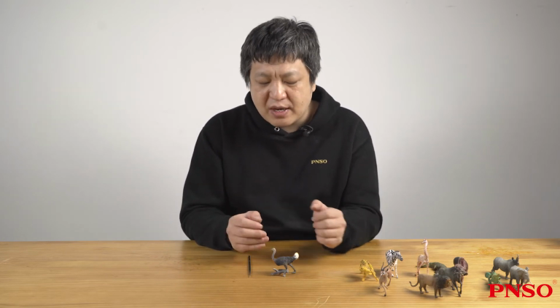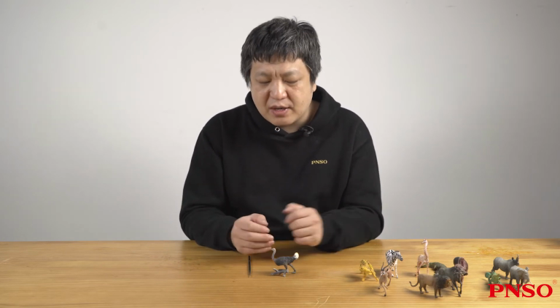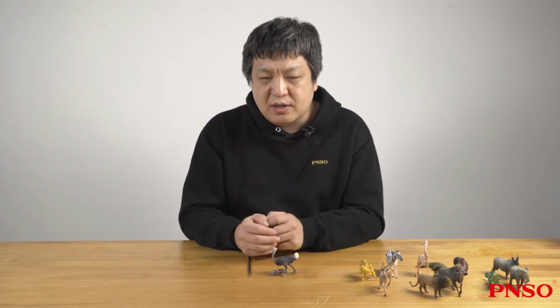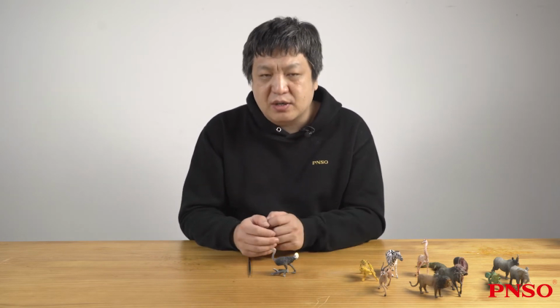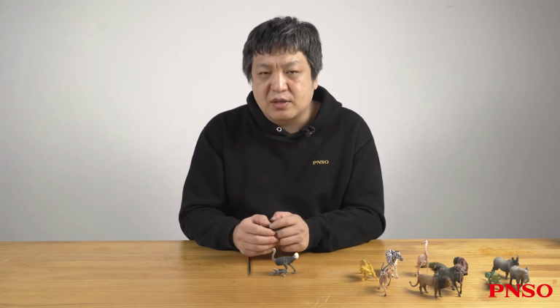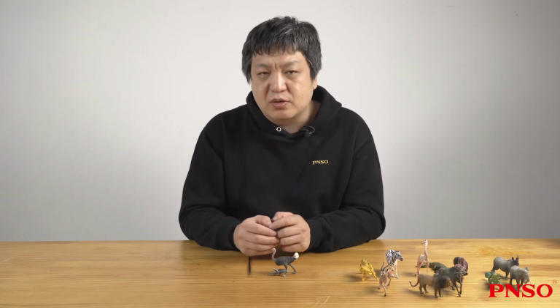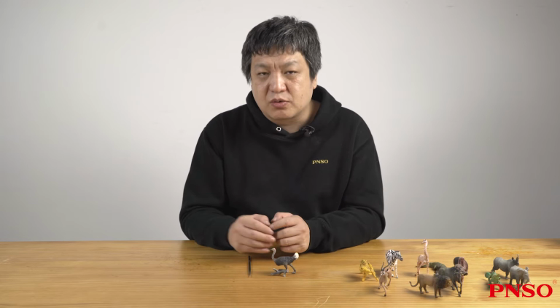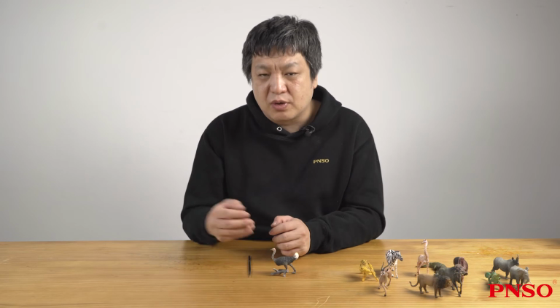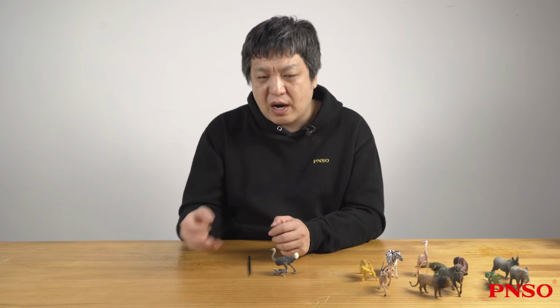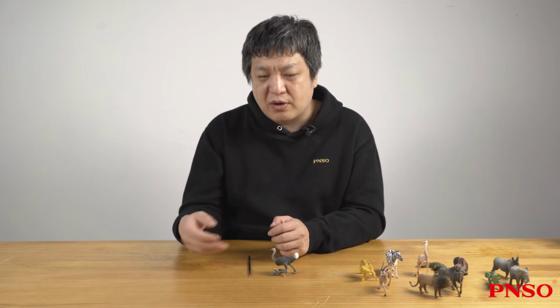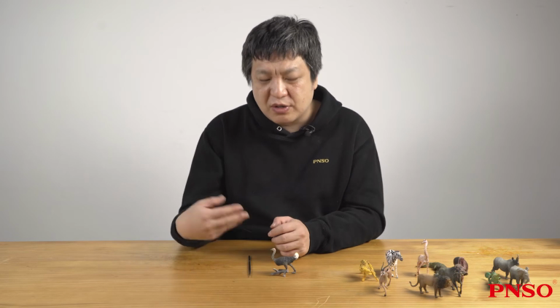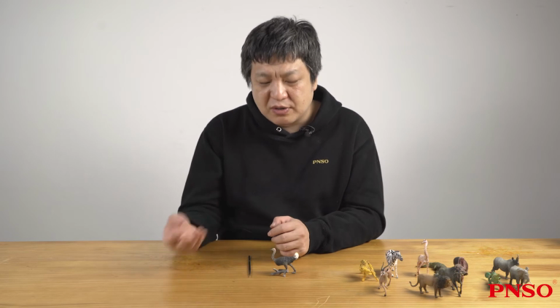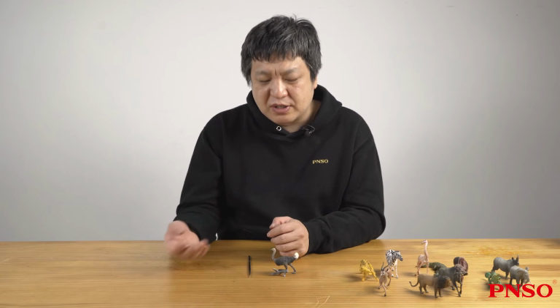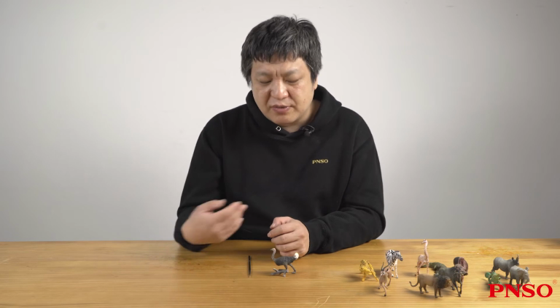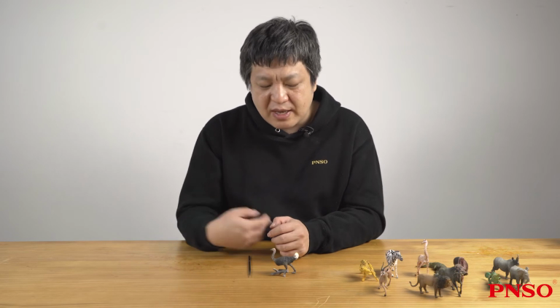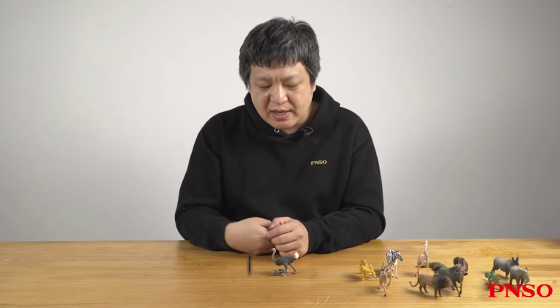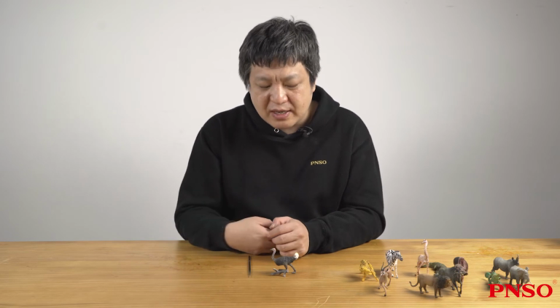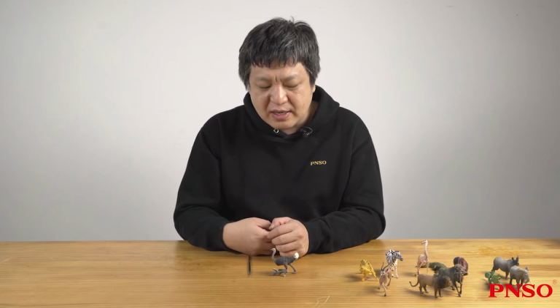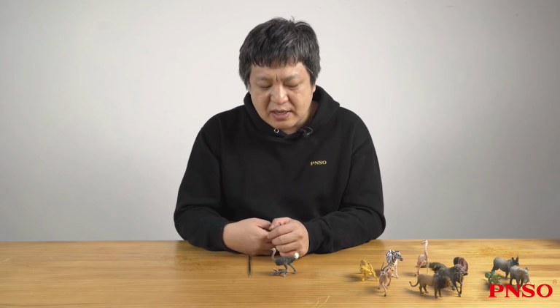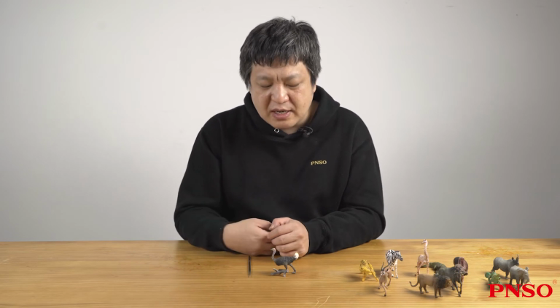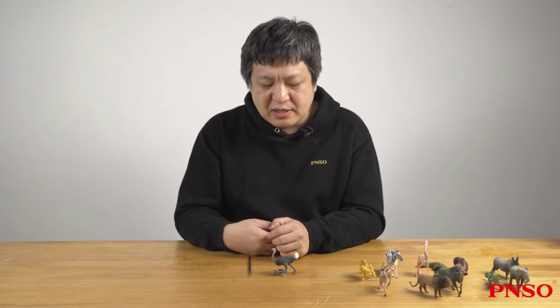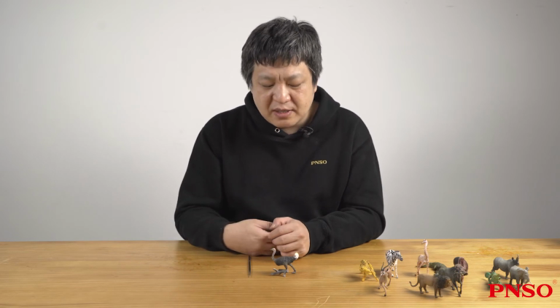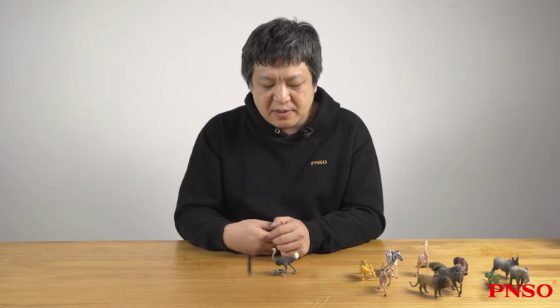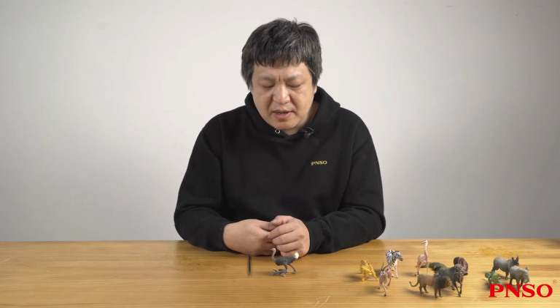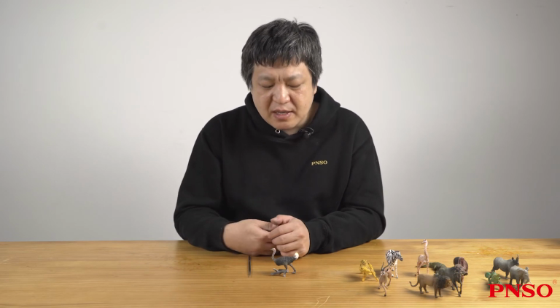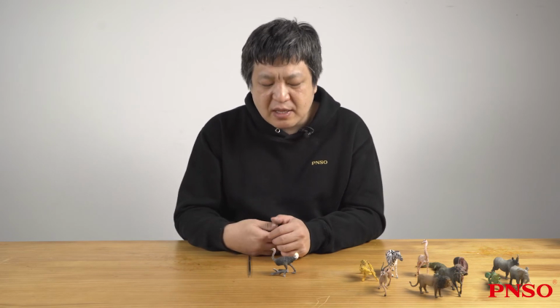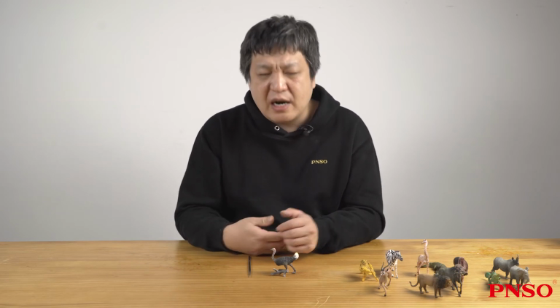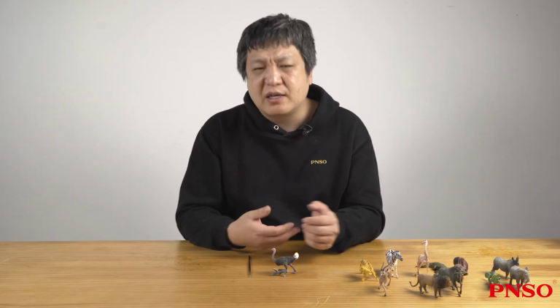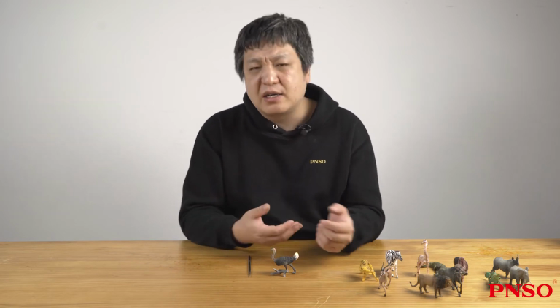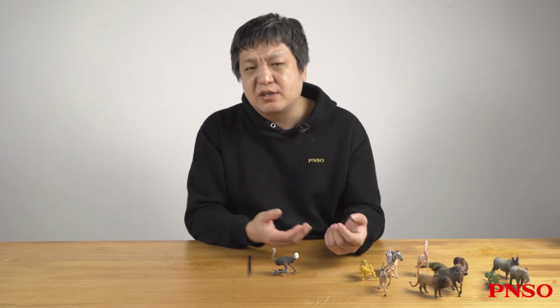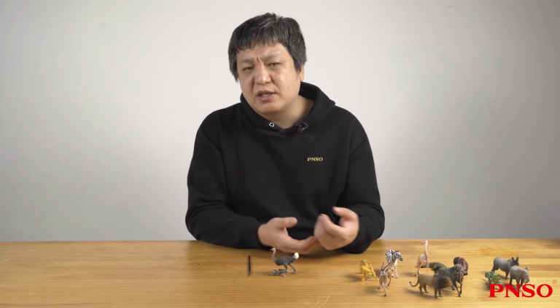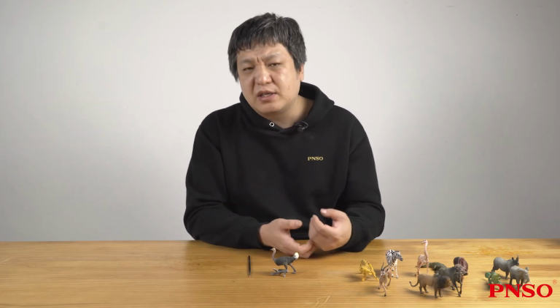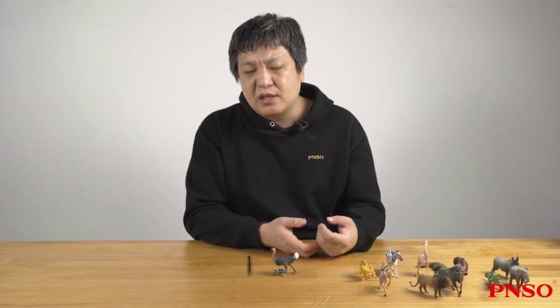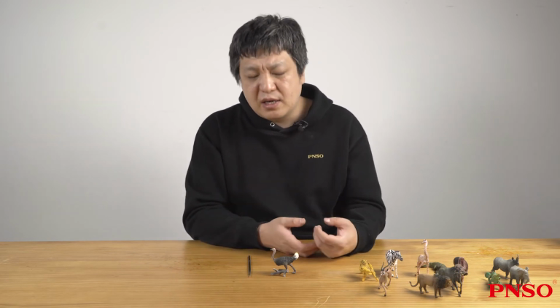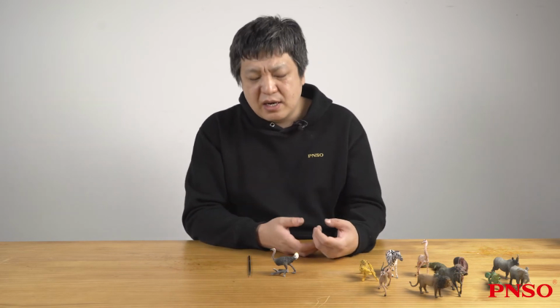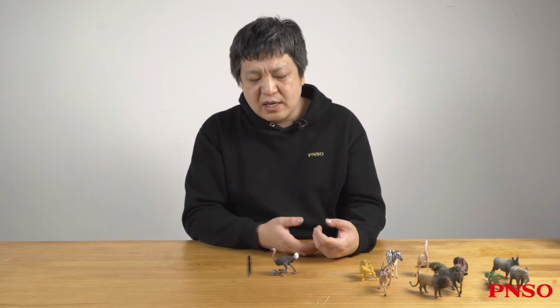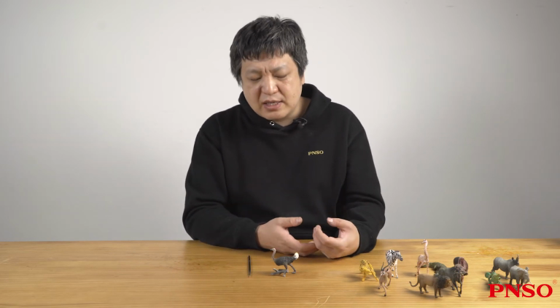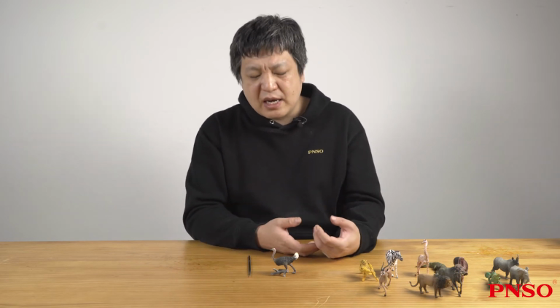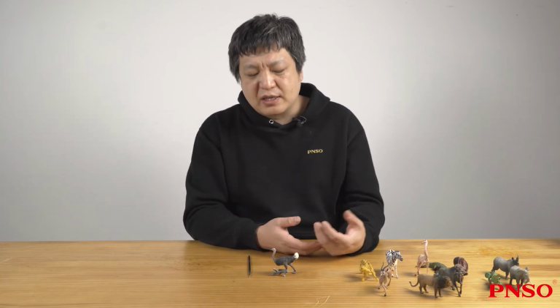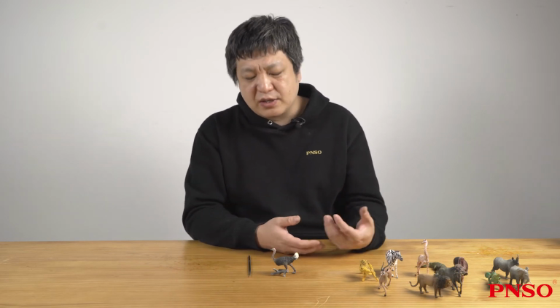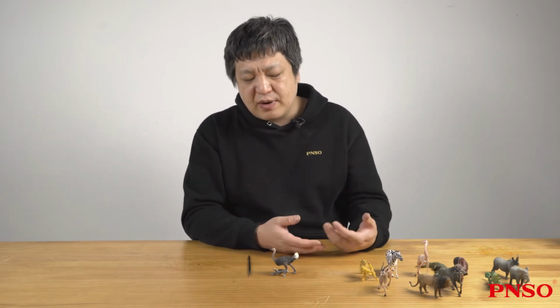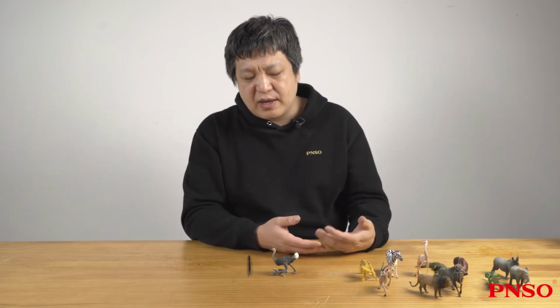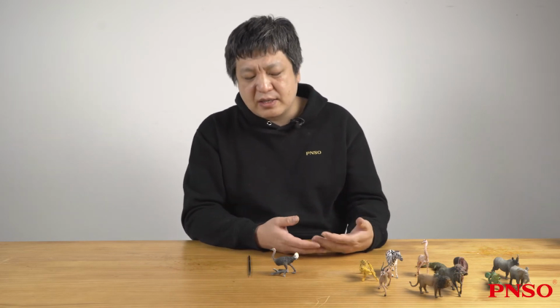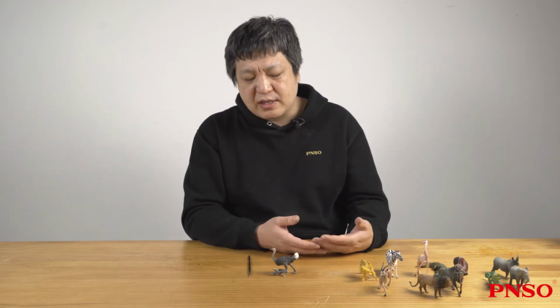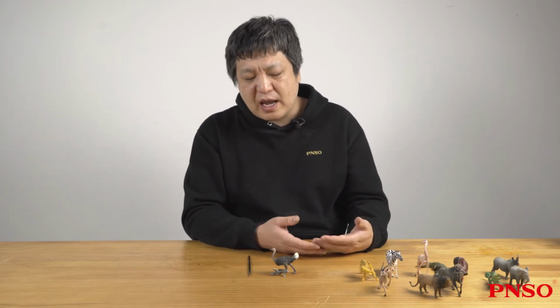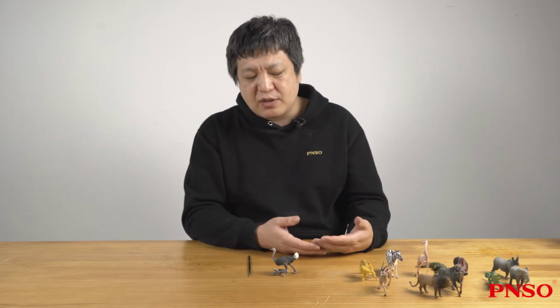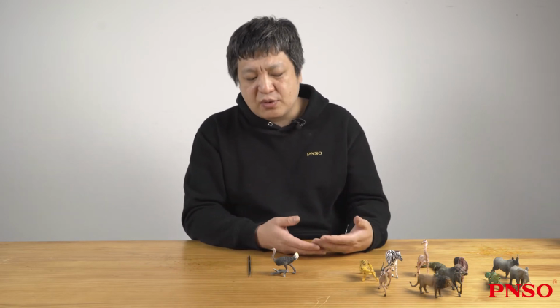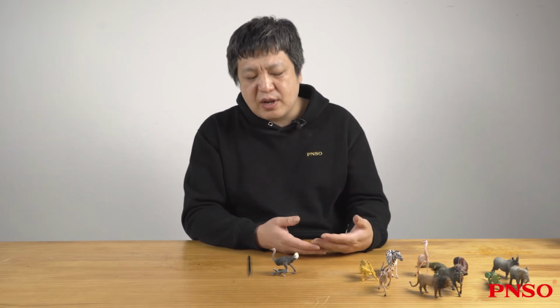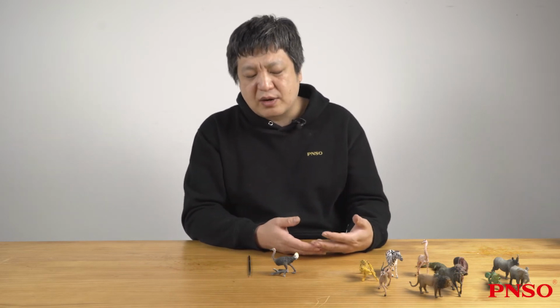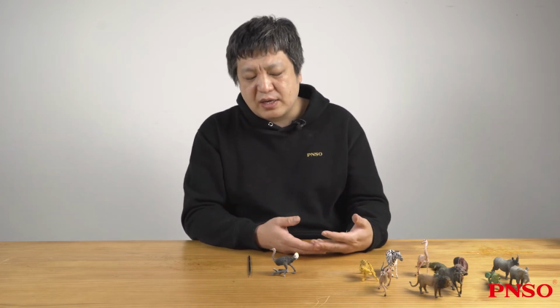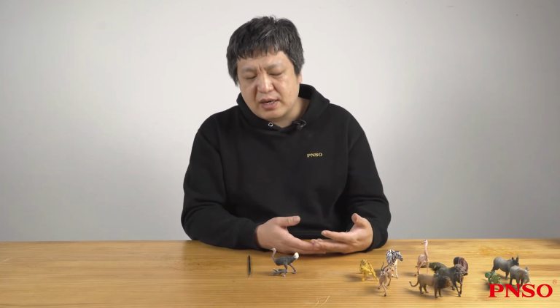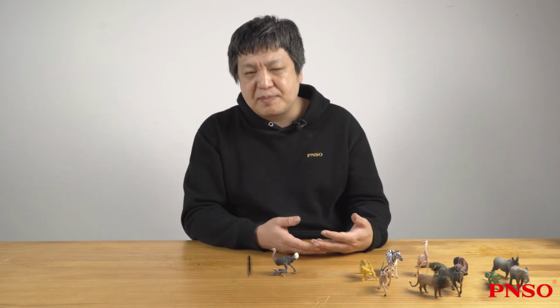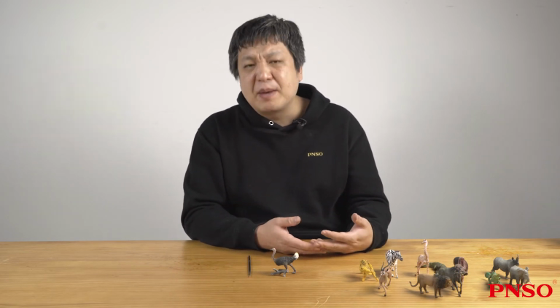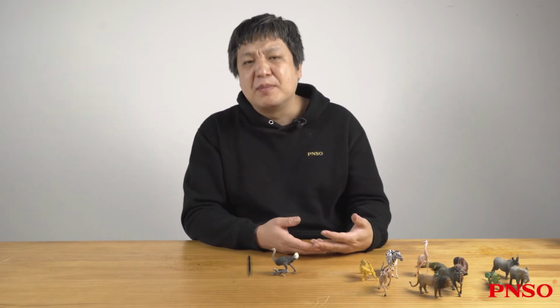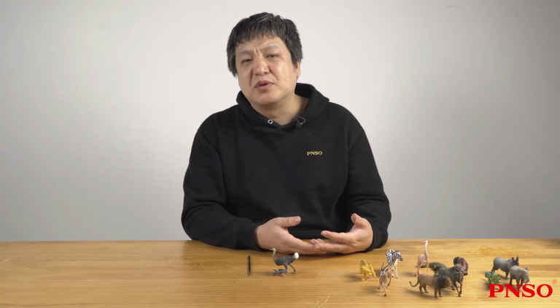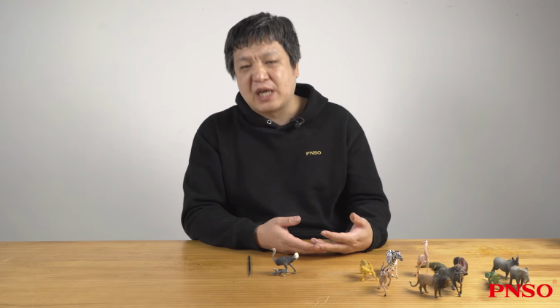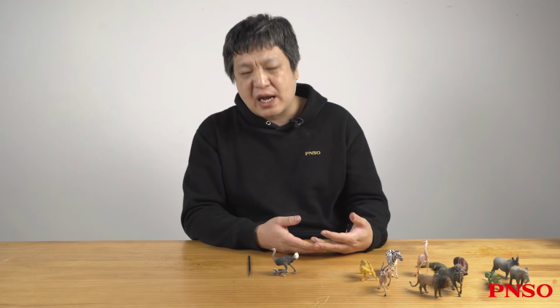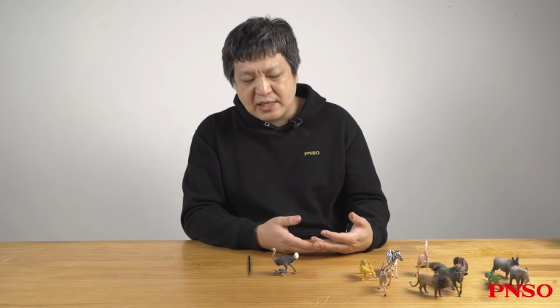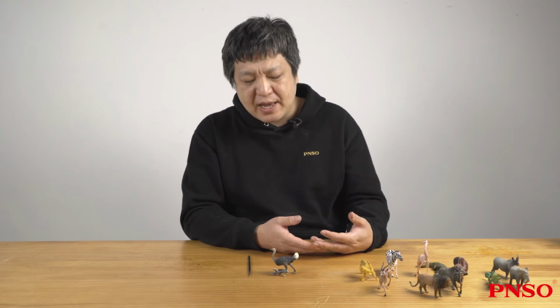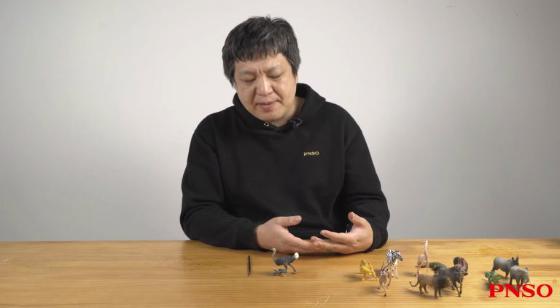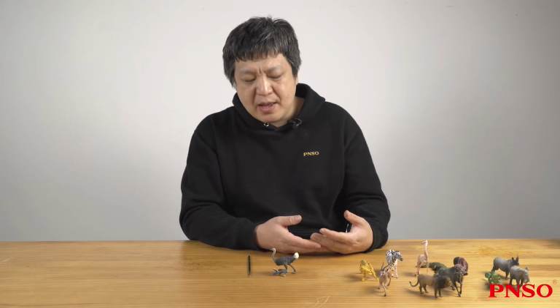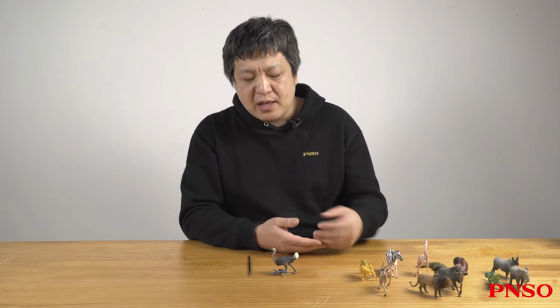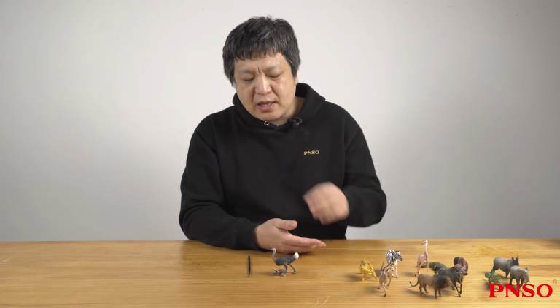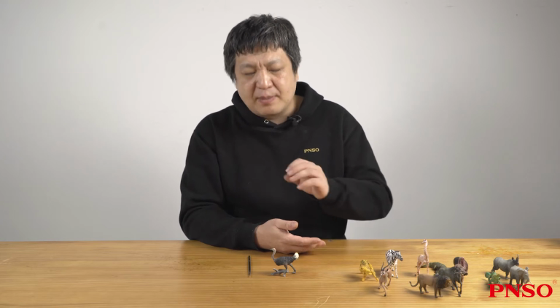In fact, this behavior is not common in ostriches. More often, they raise their heads to look around.